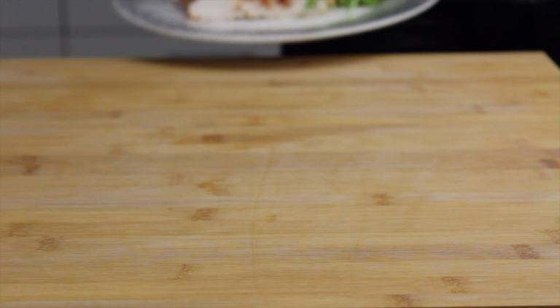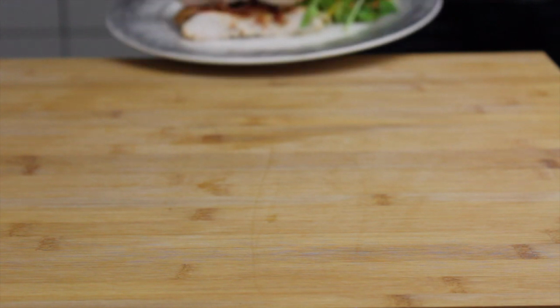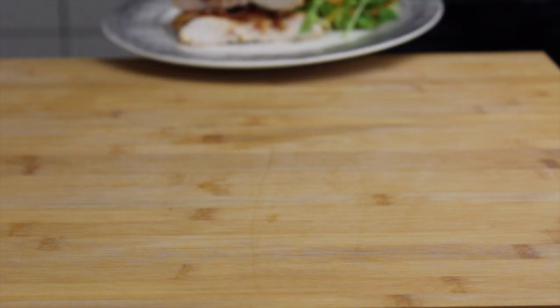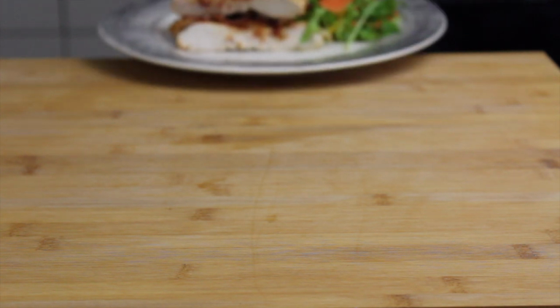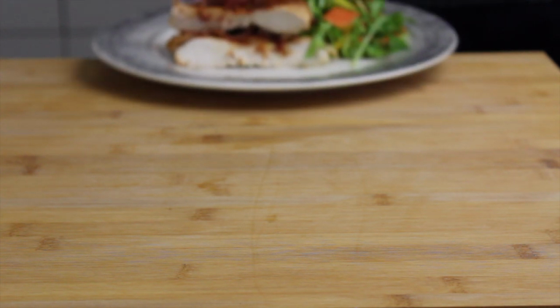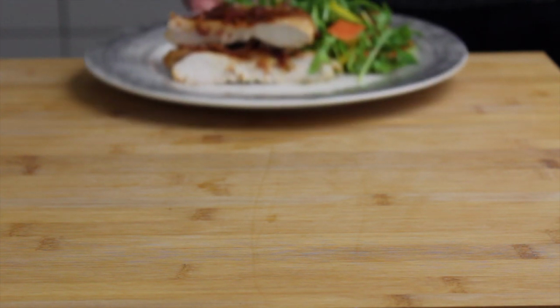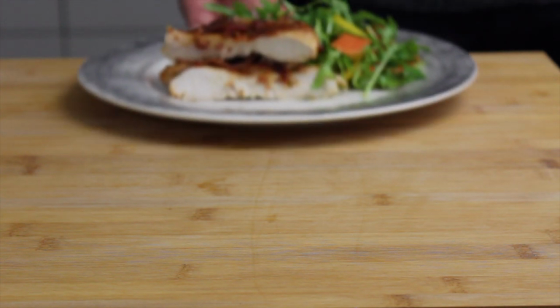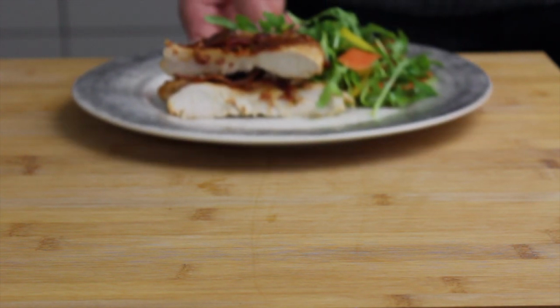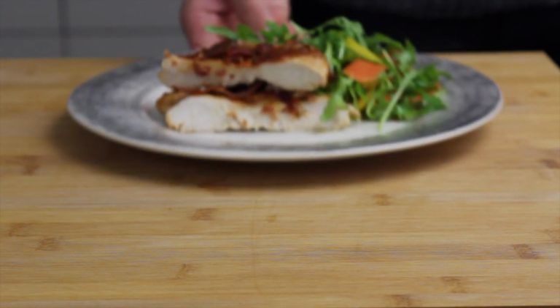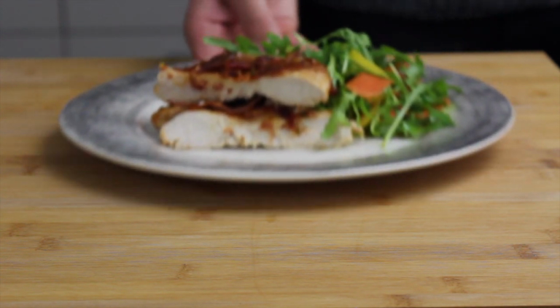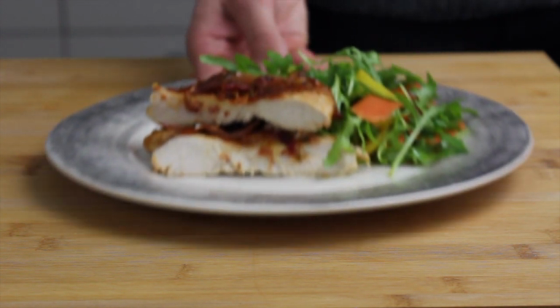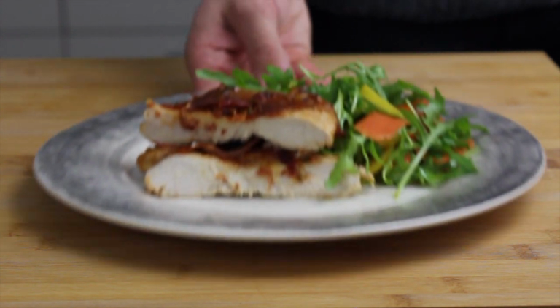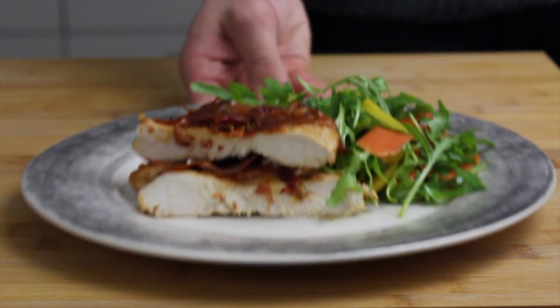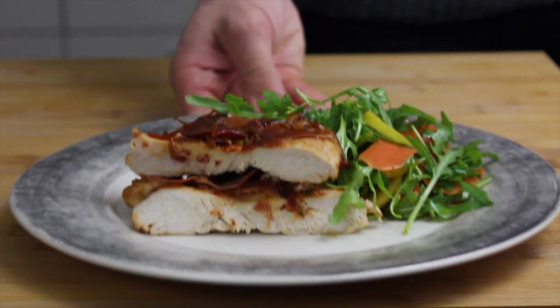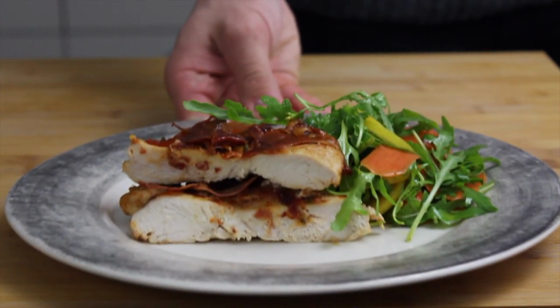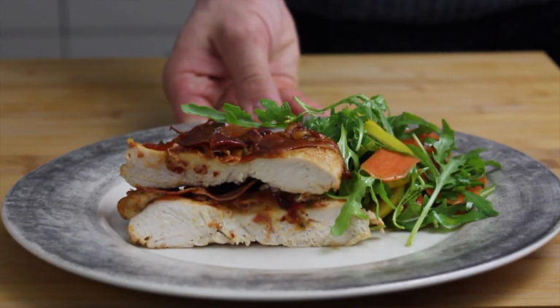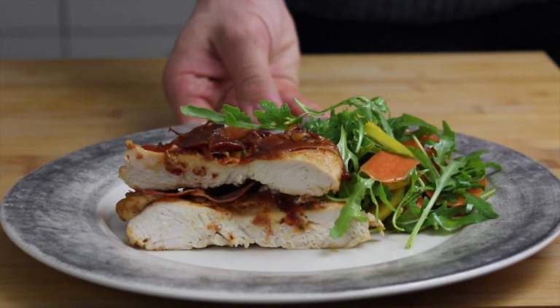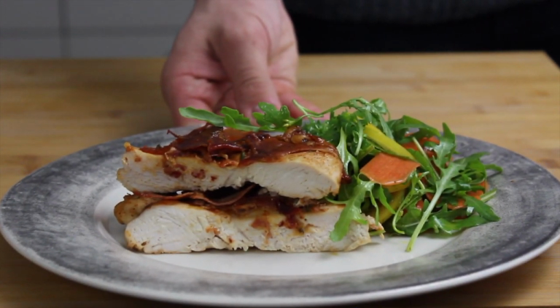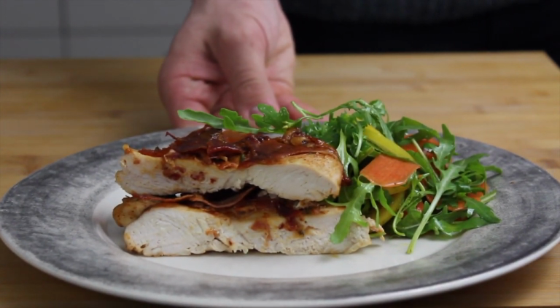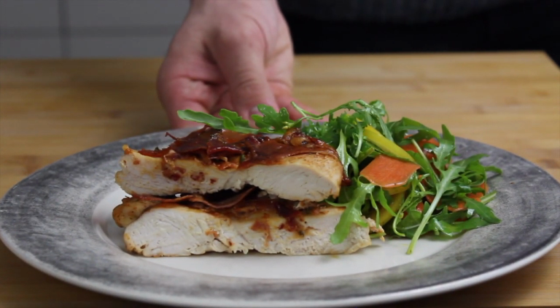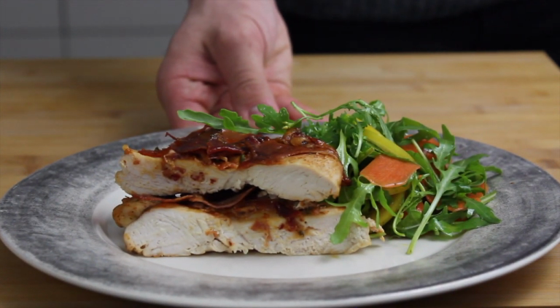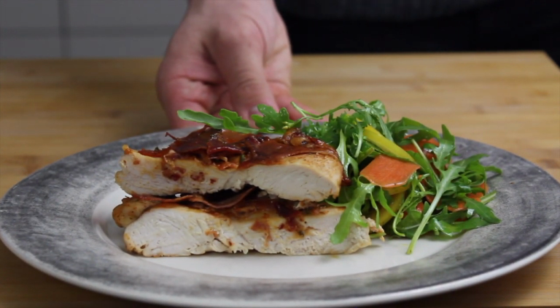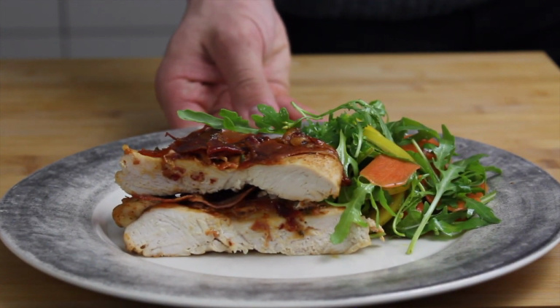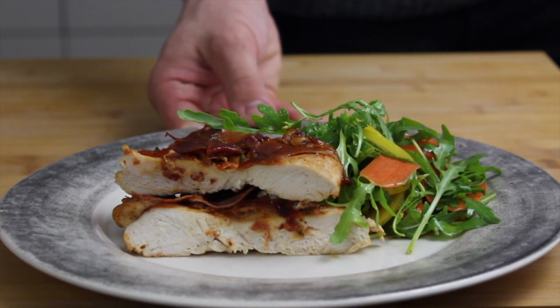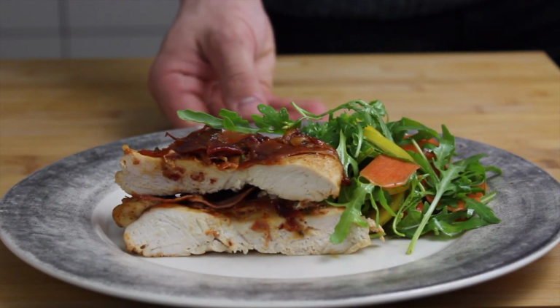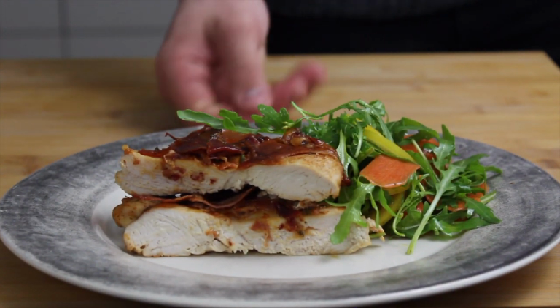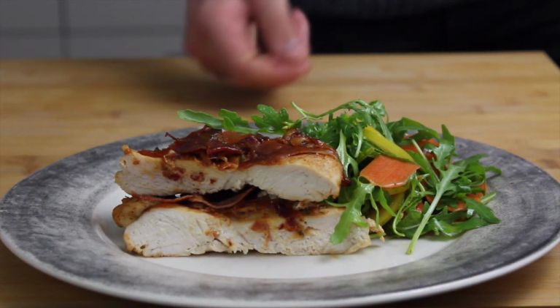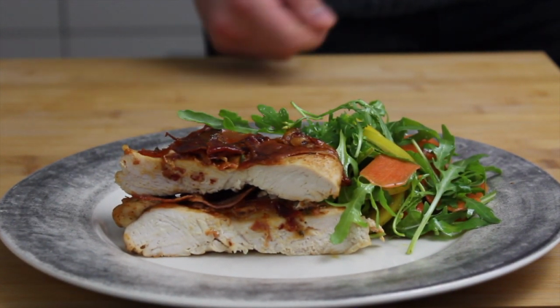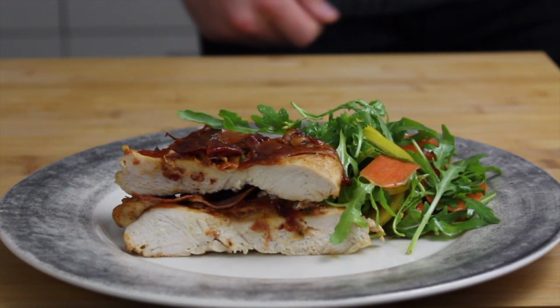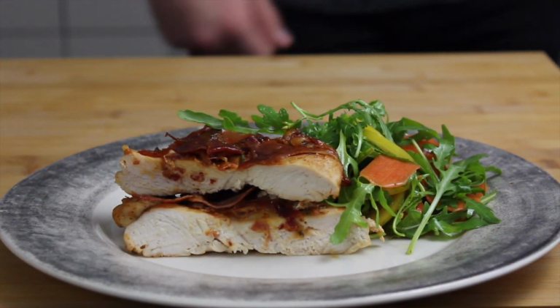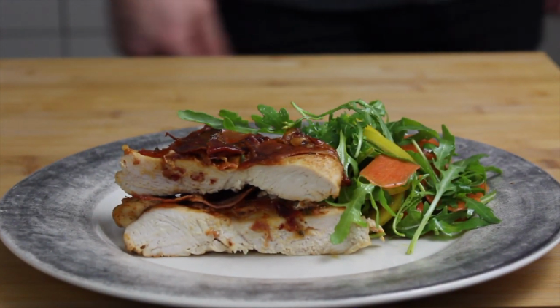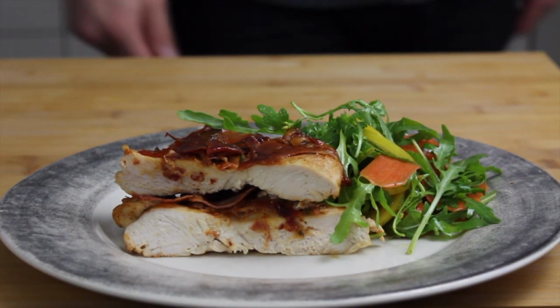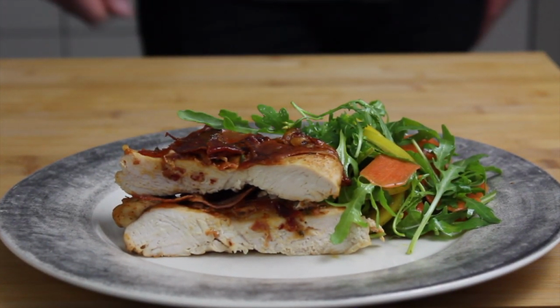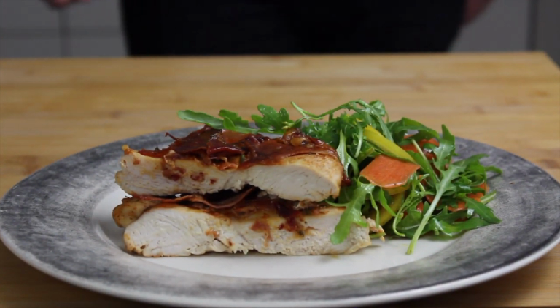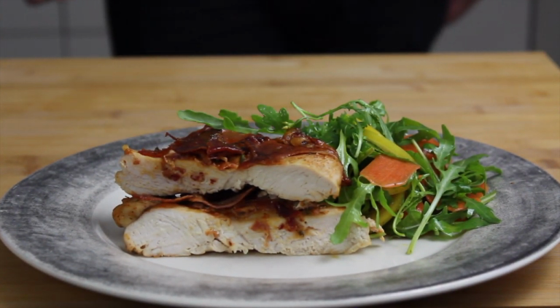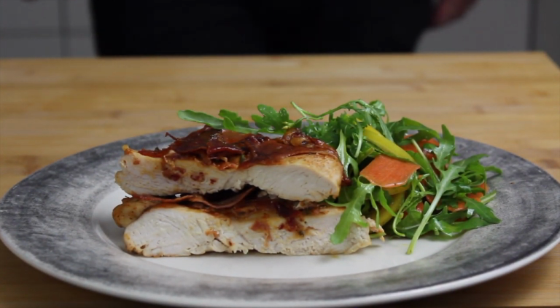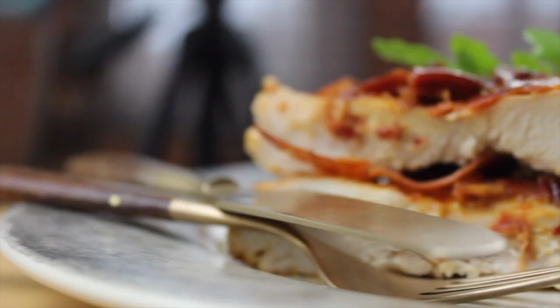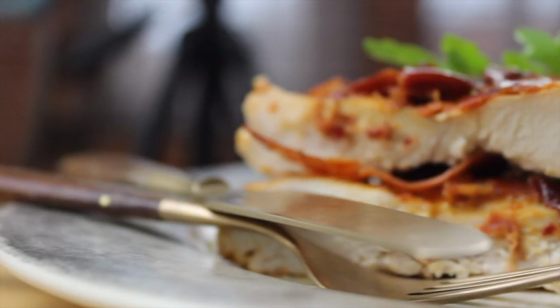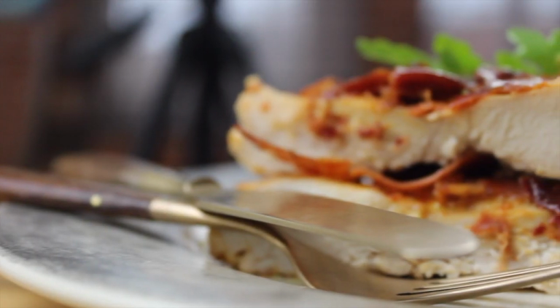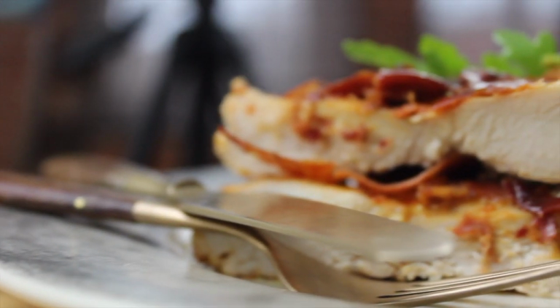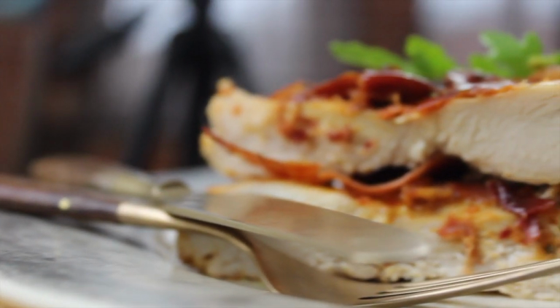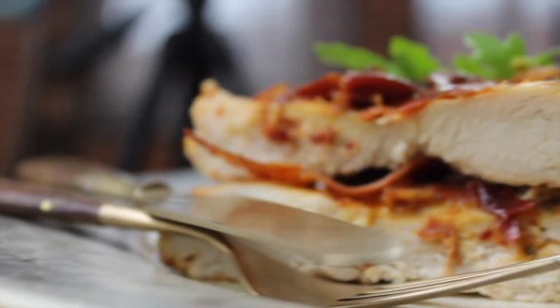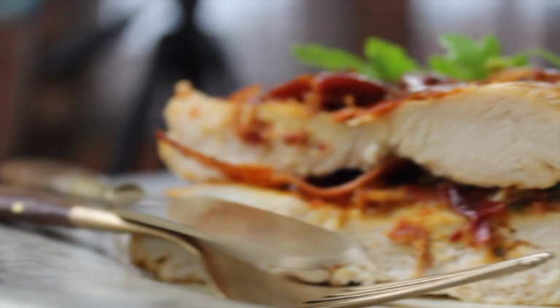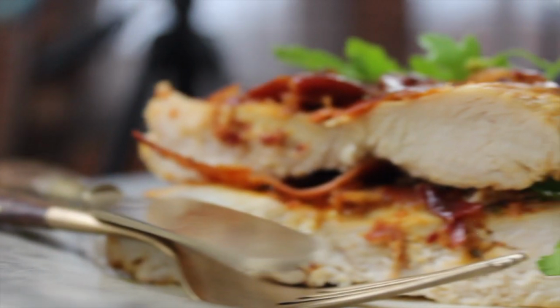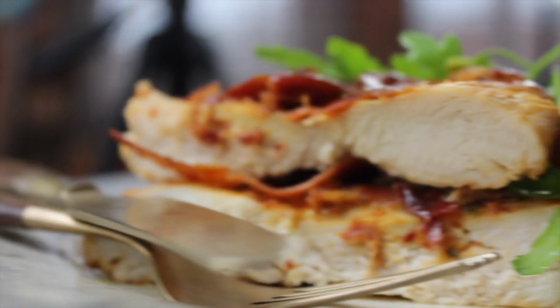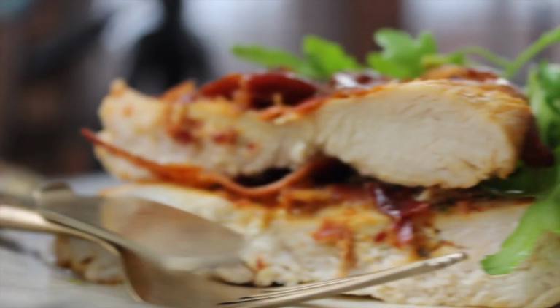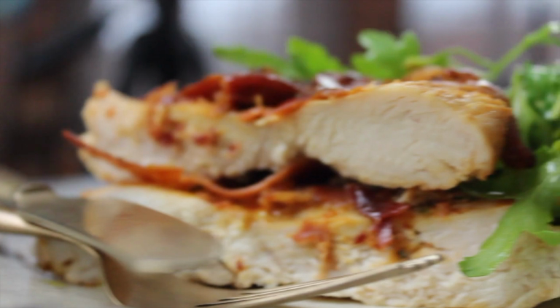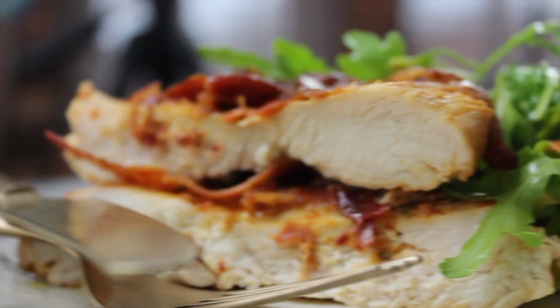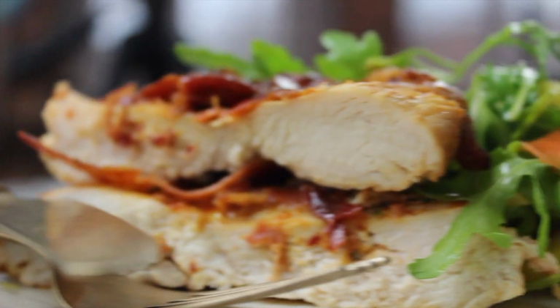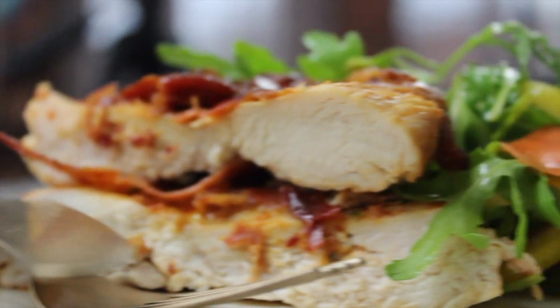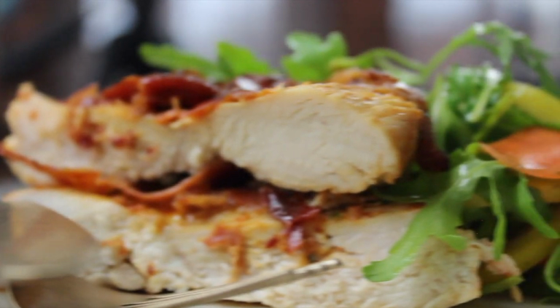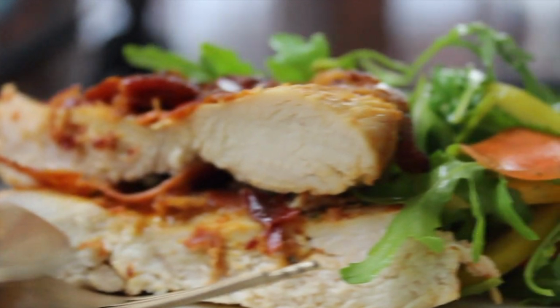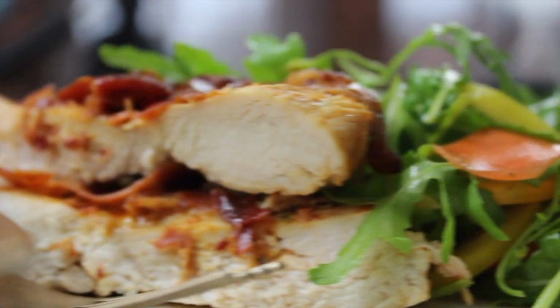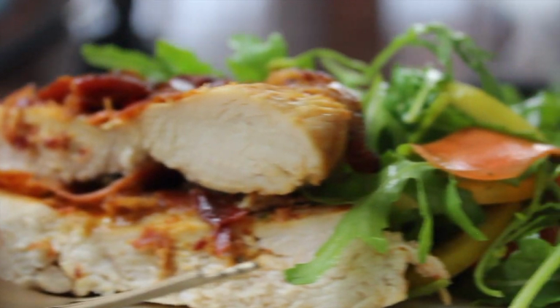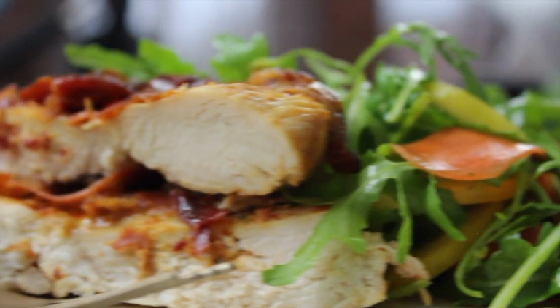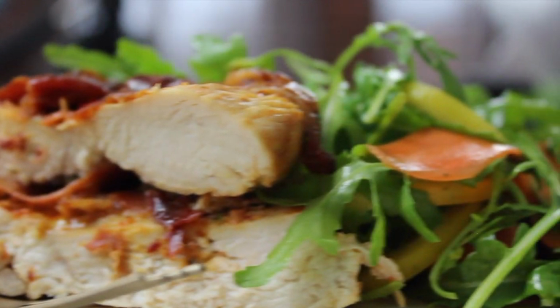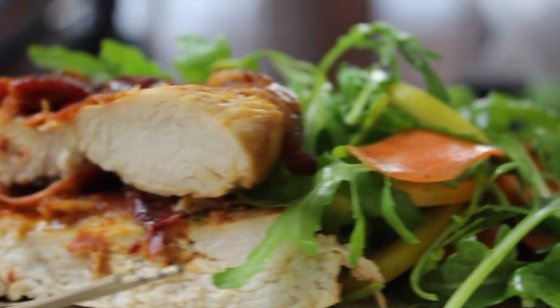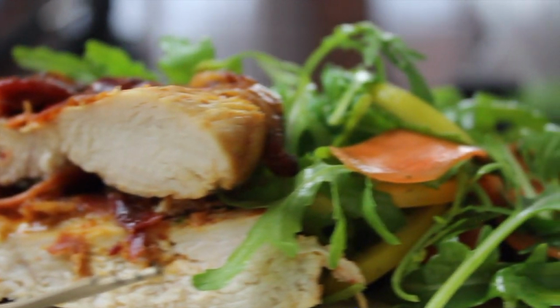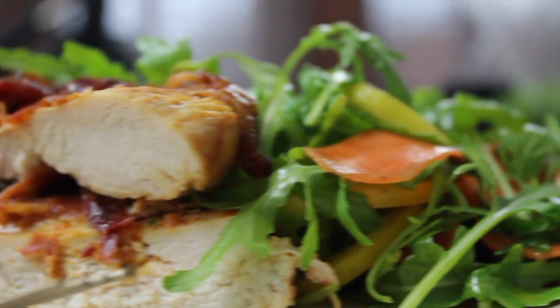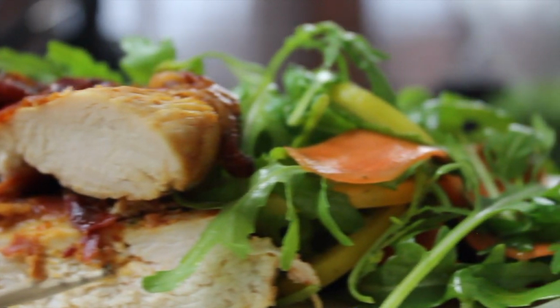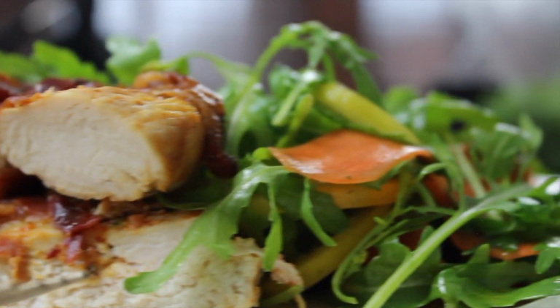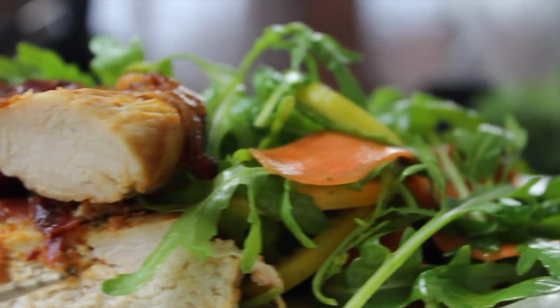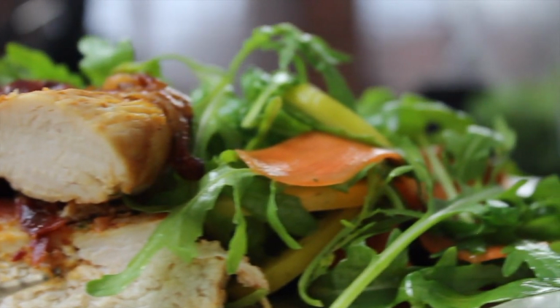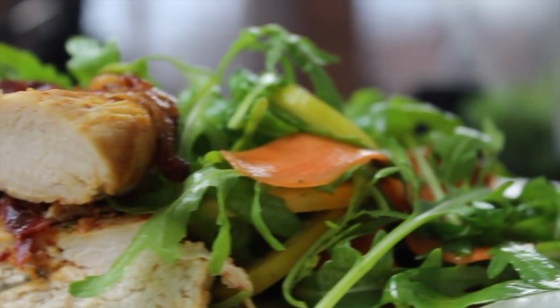Hello guys, welcome to Young Chefs Diary. Today we're making delicious Parma chicken with a very light and fresh salad.